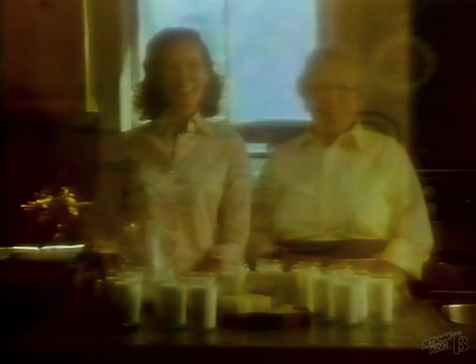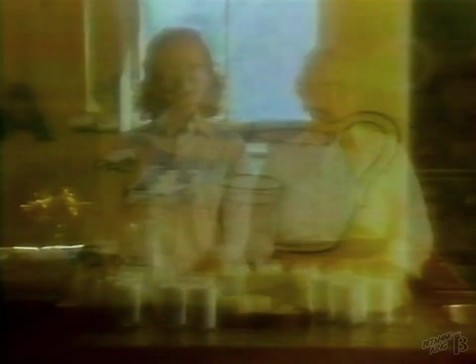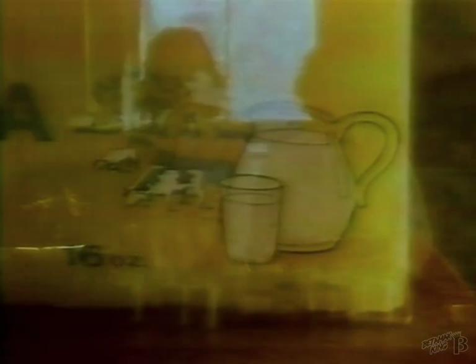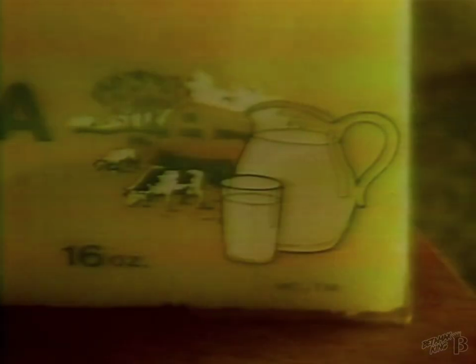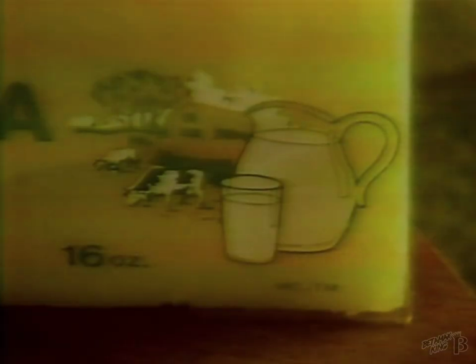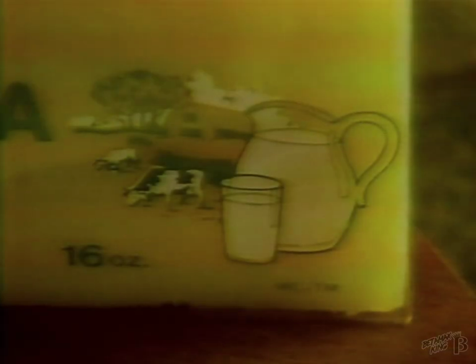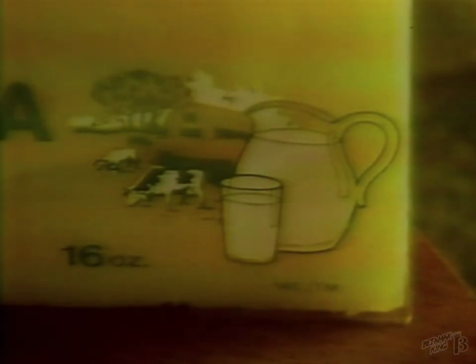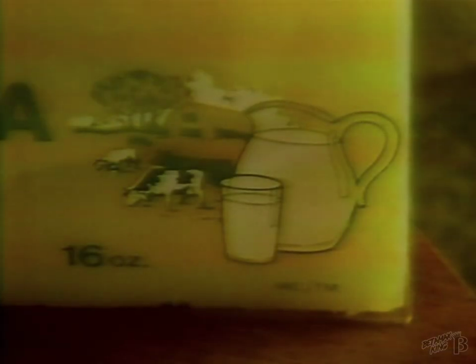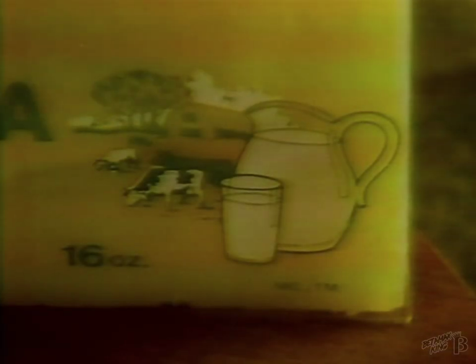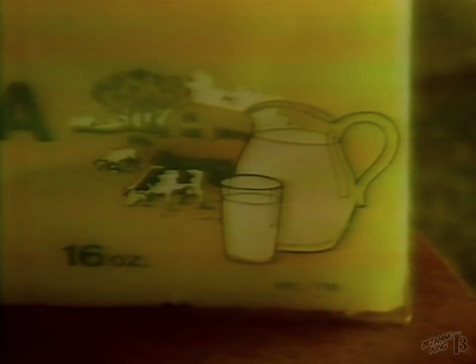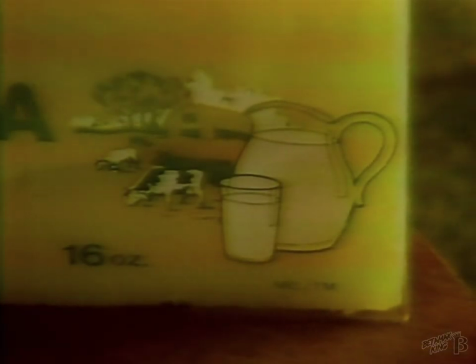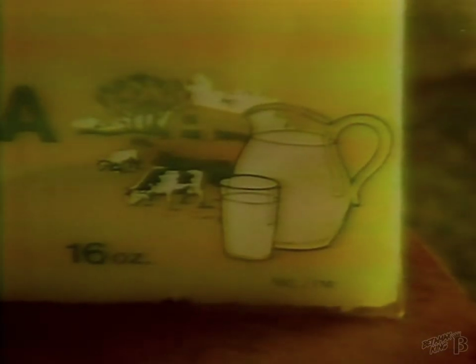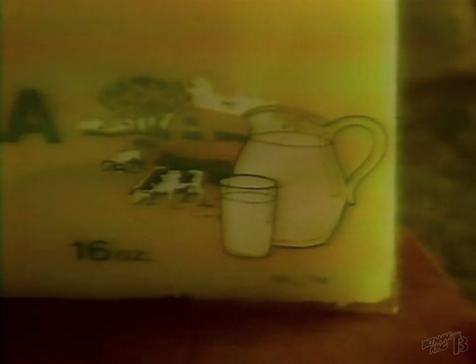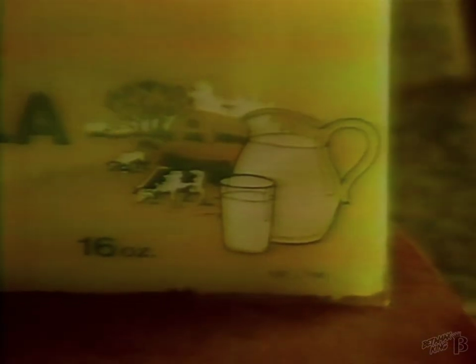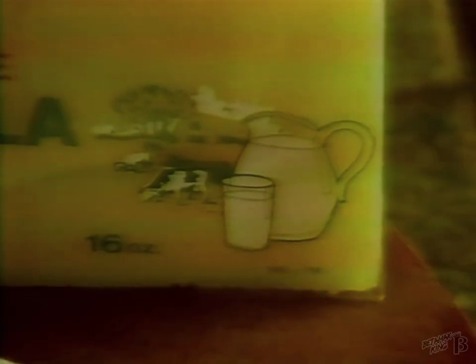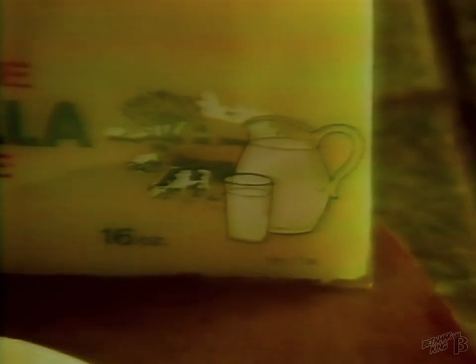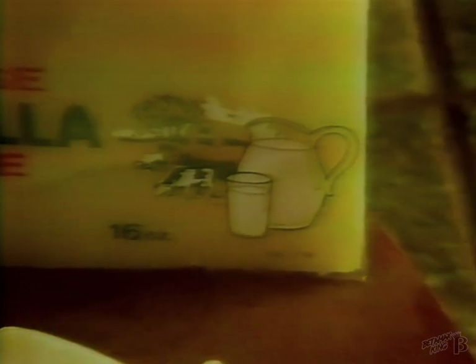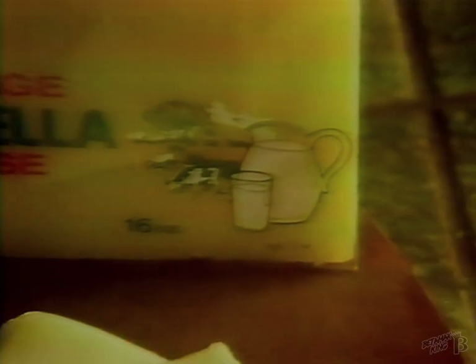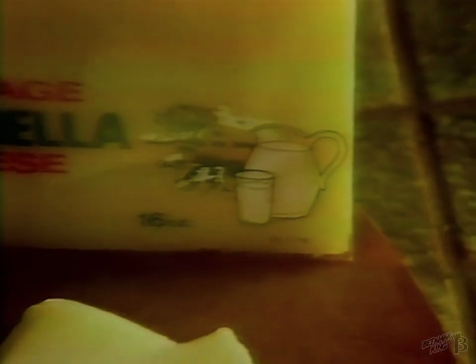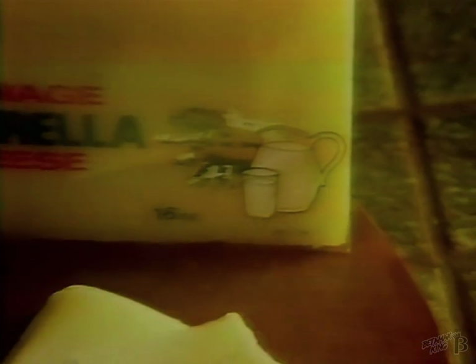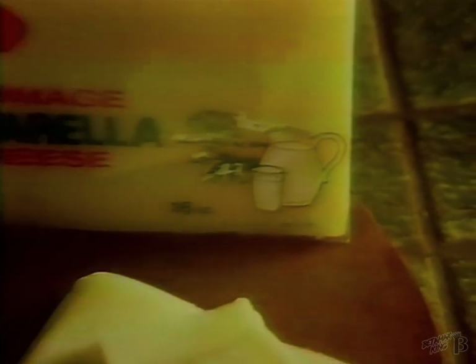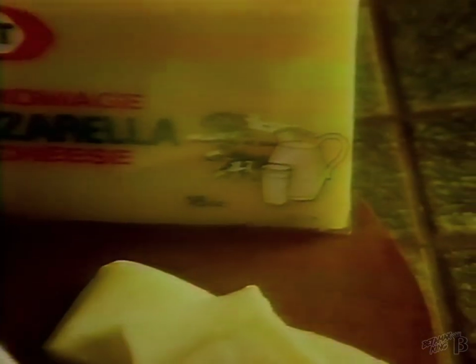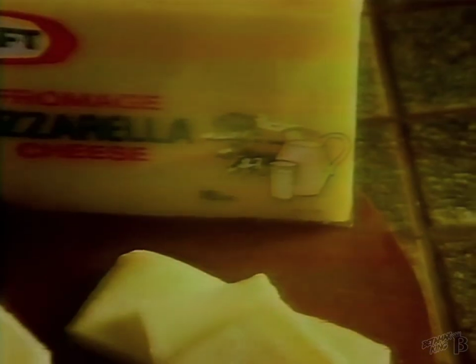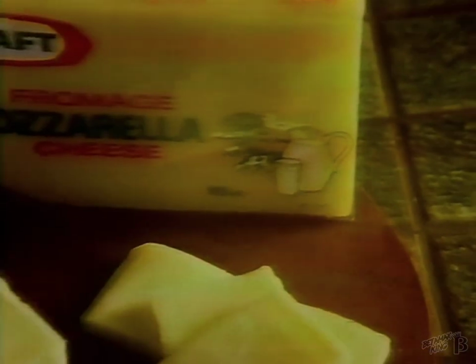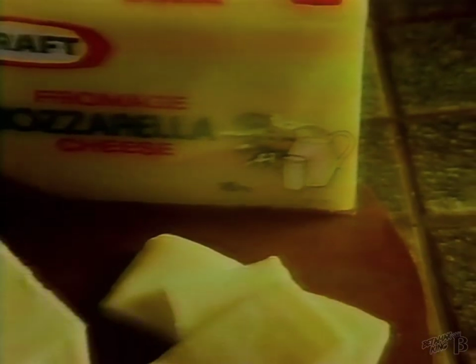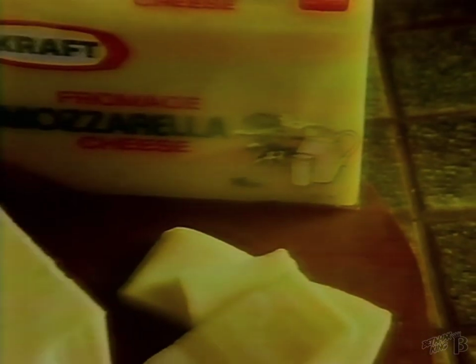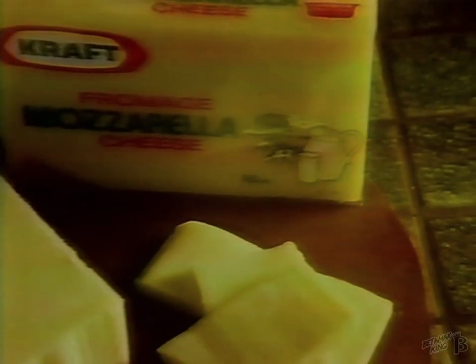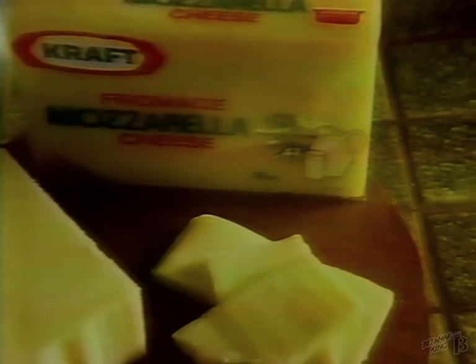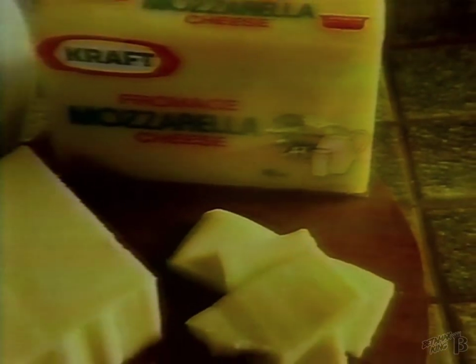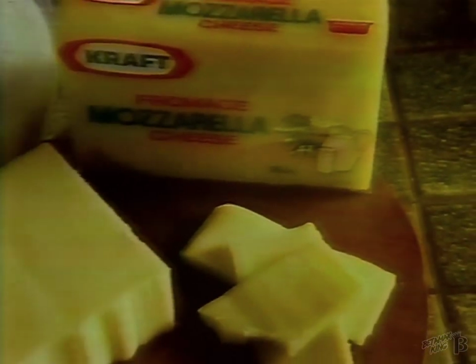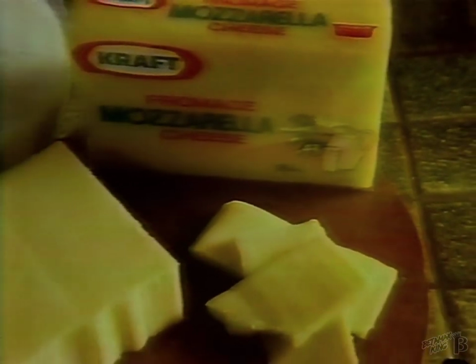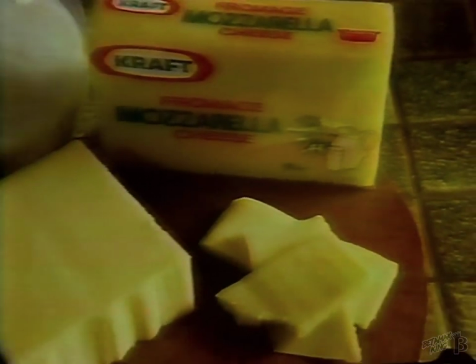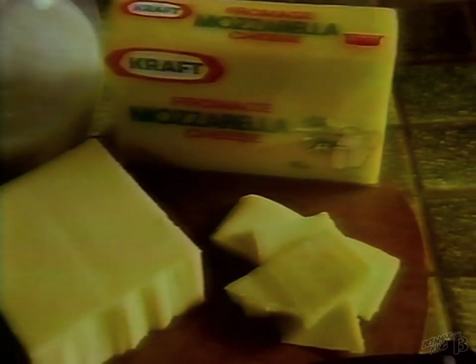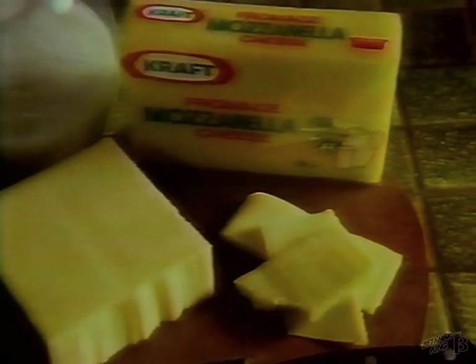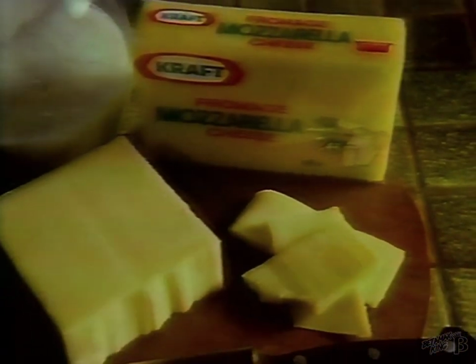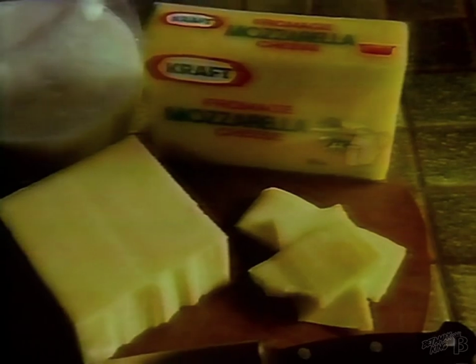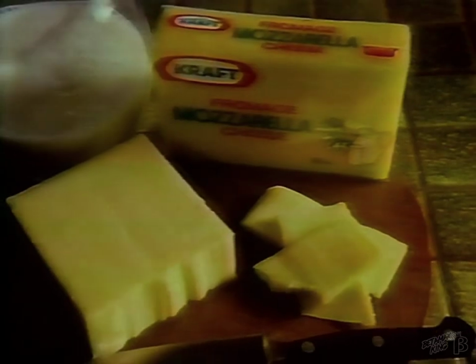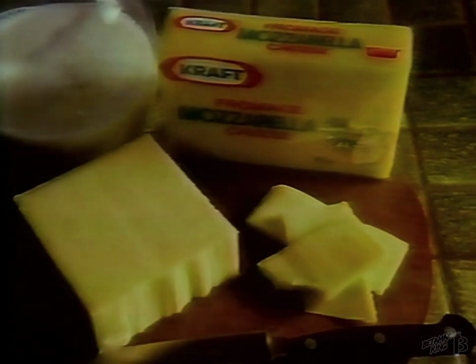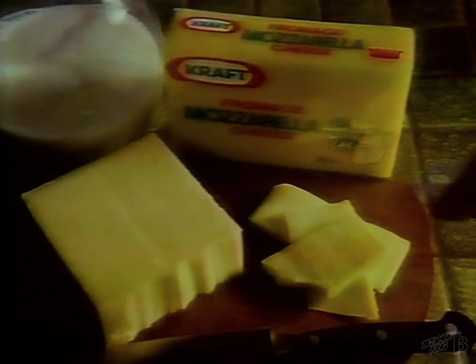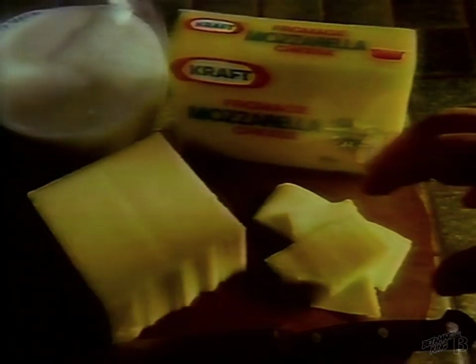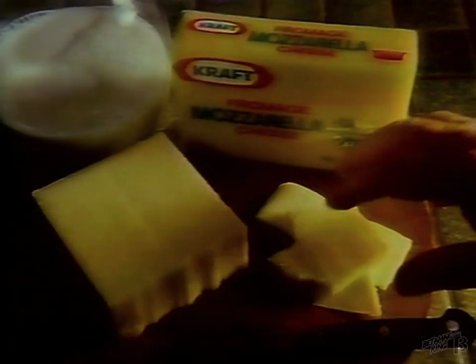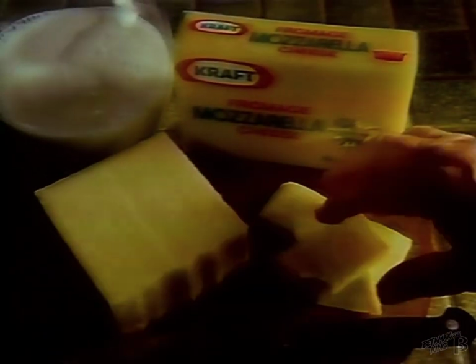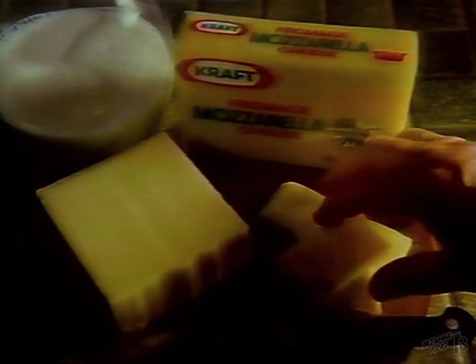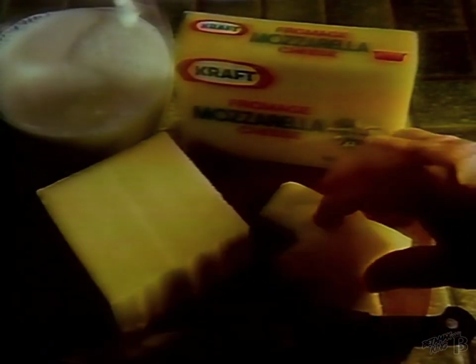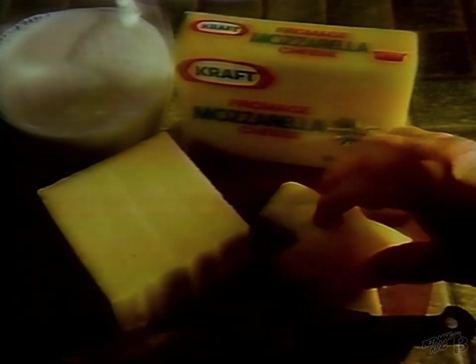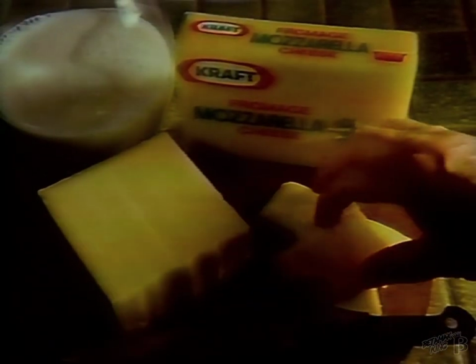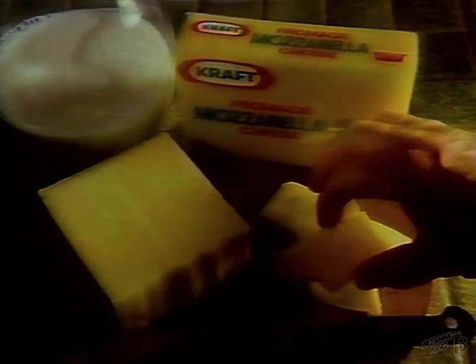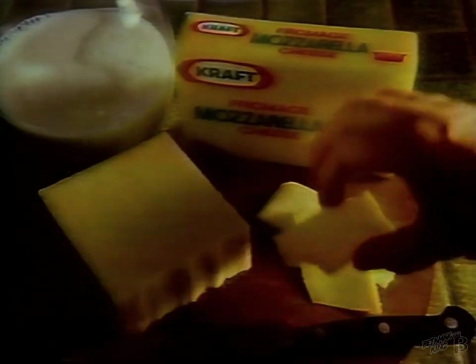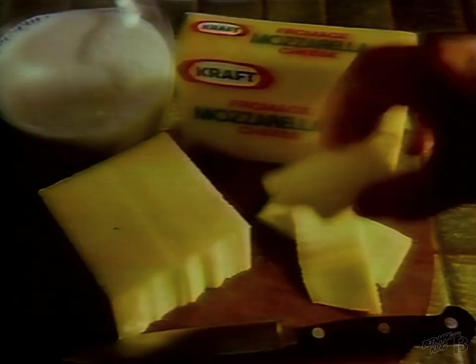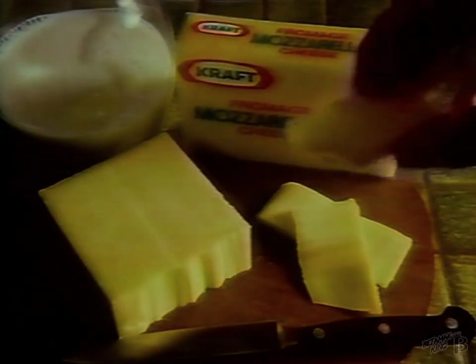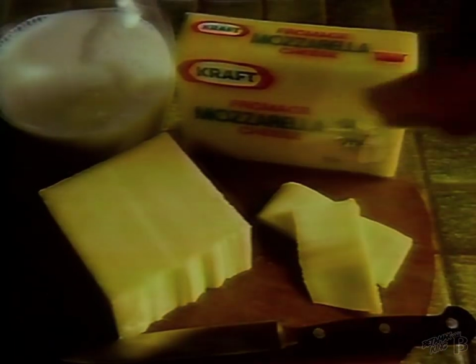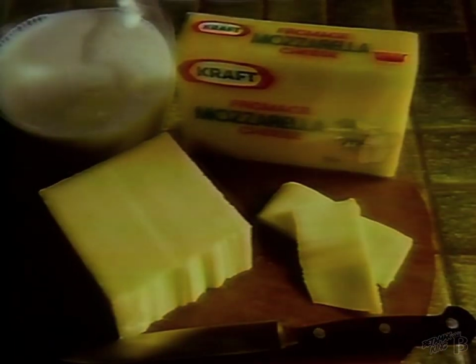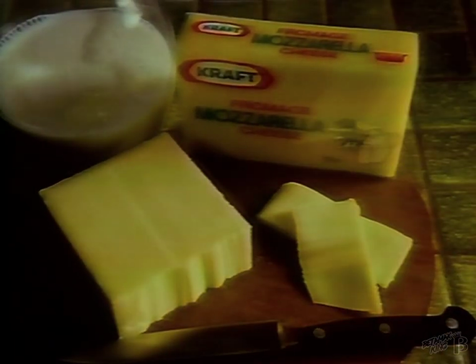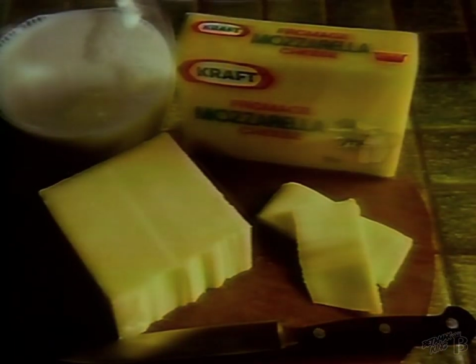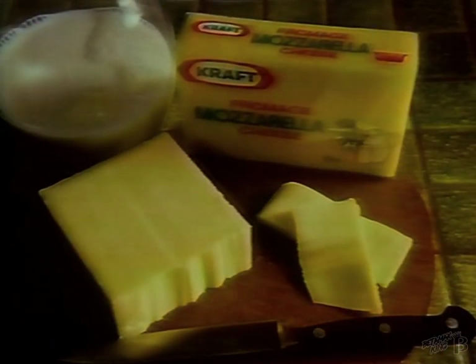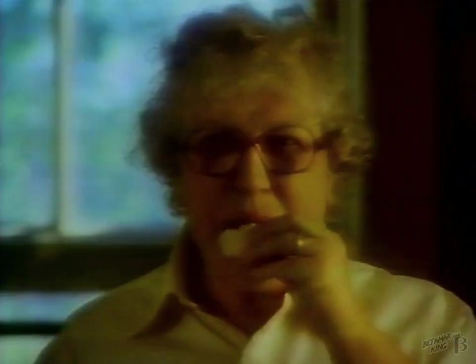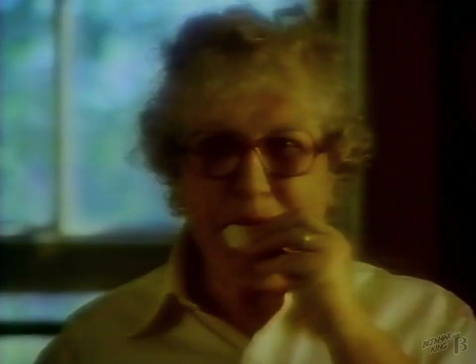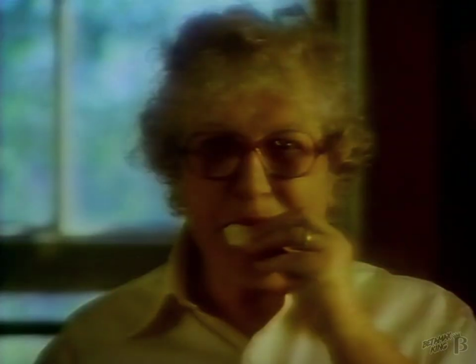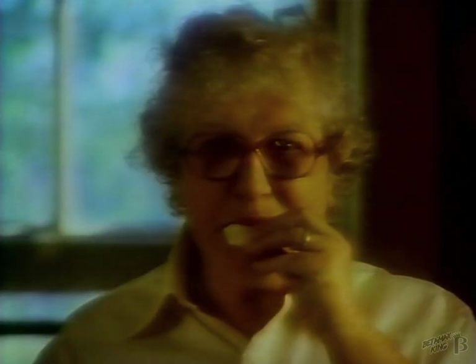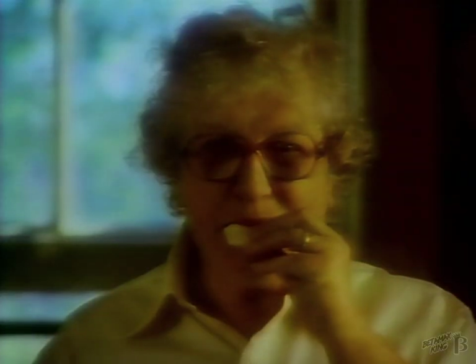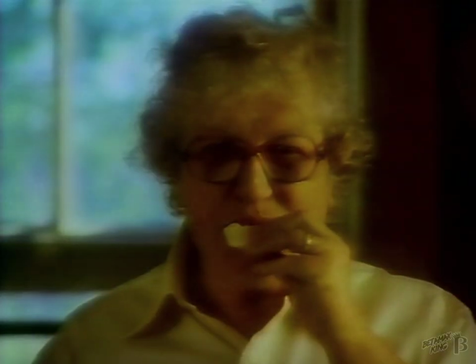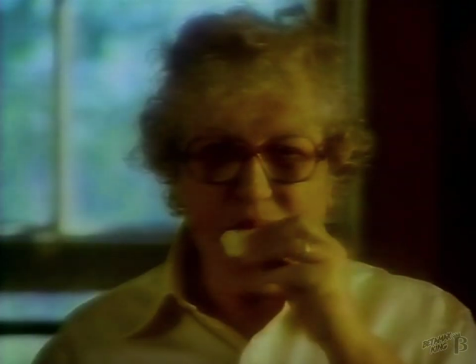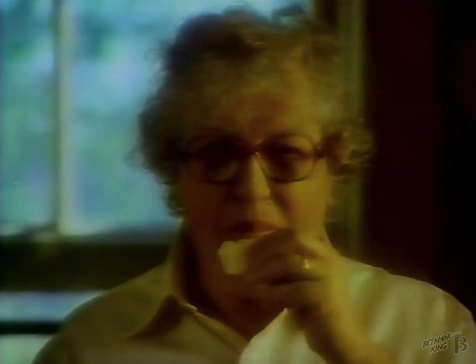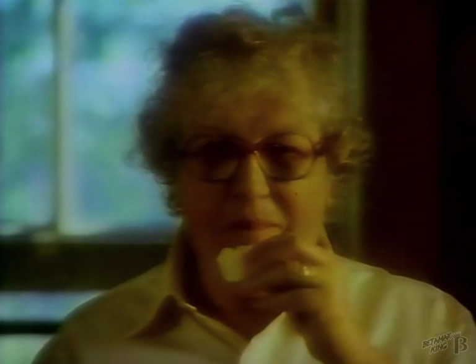Fresh milk, fresh cheese. No wonder Kraft makes Canada's best loved mozzarella. No wonder.